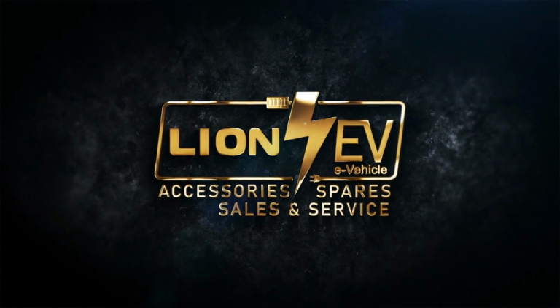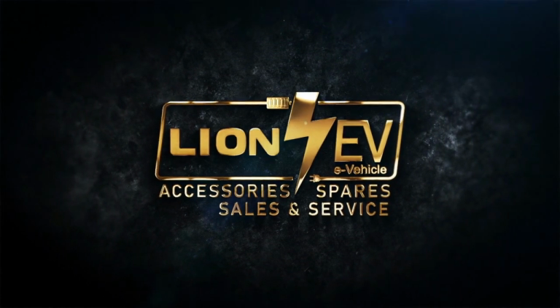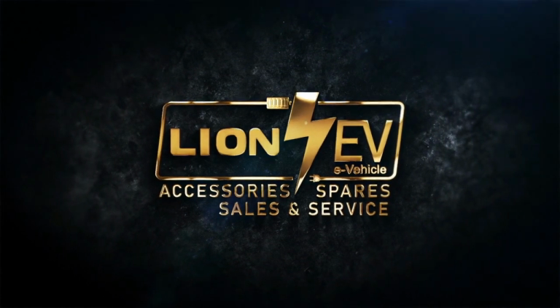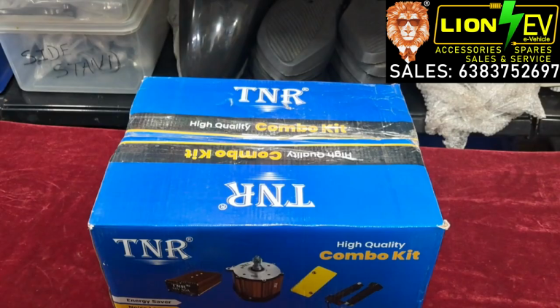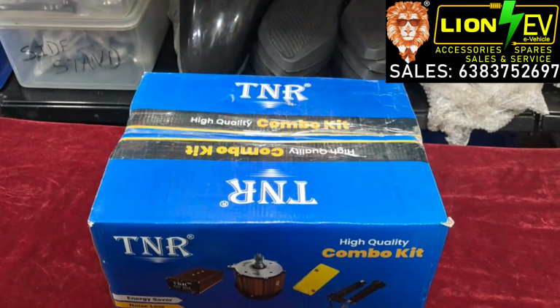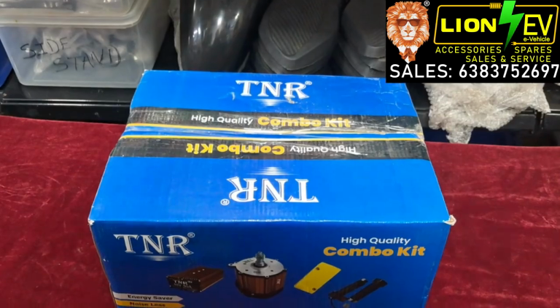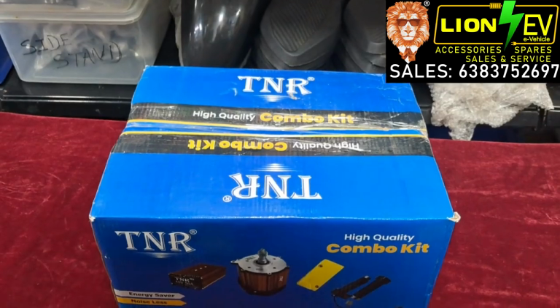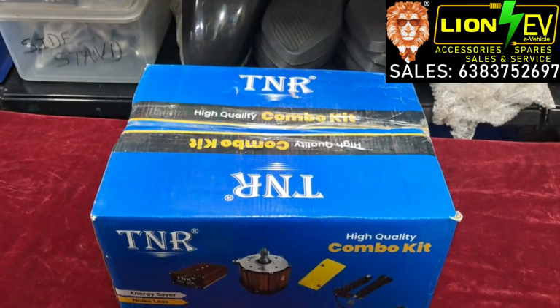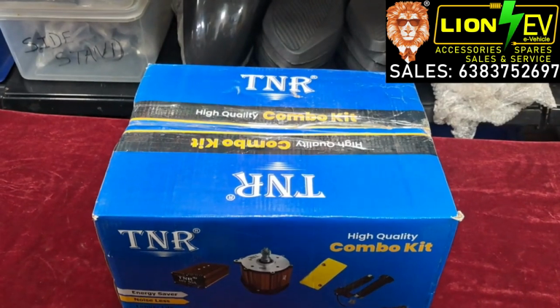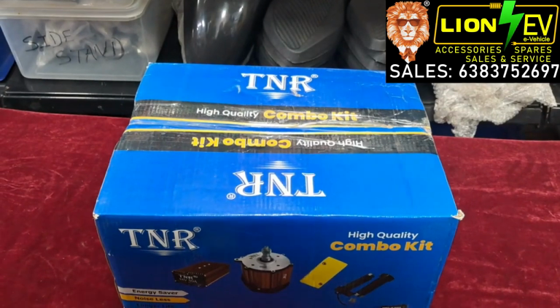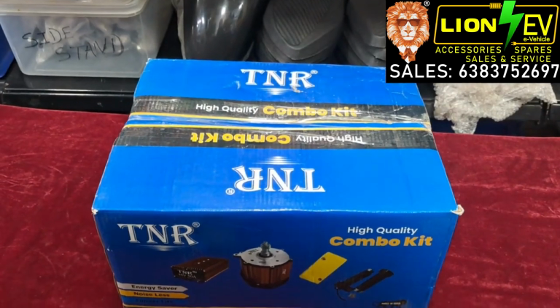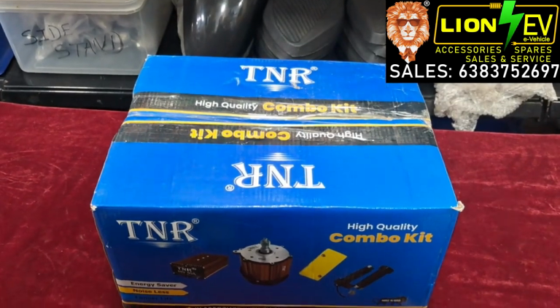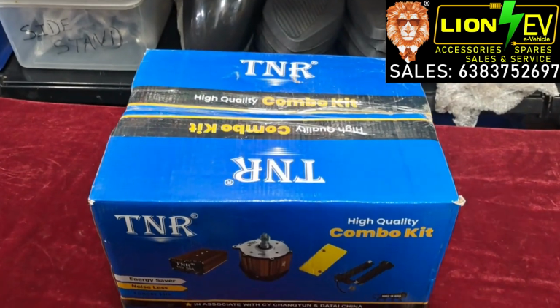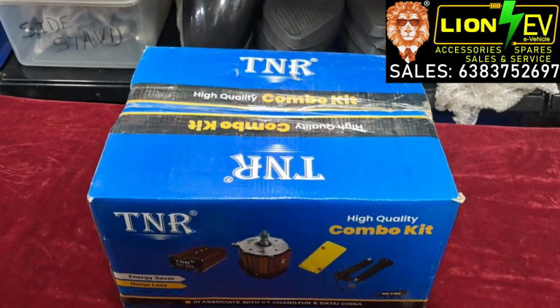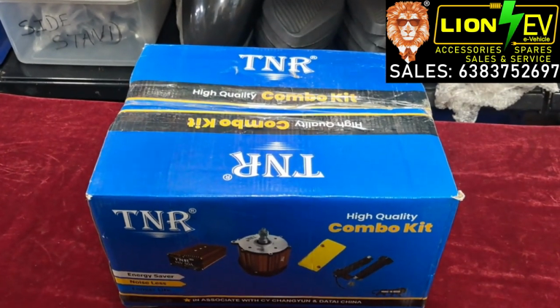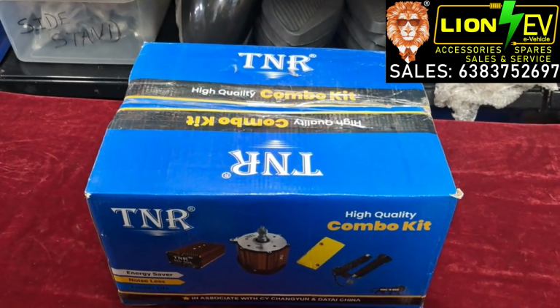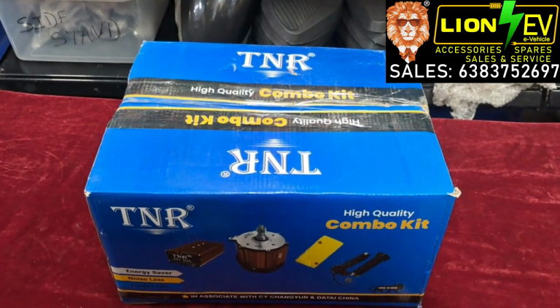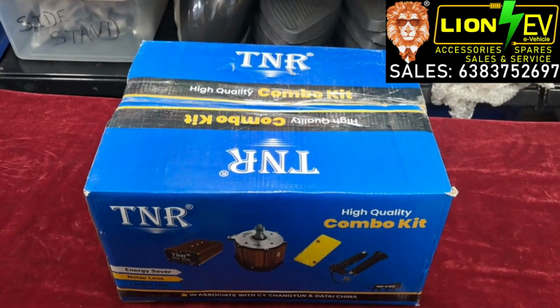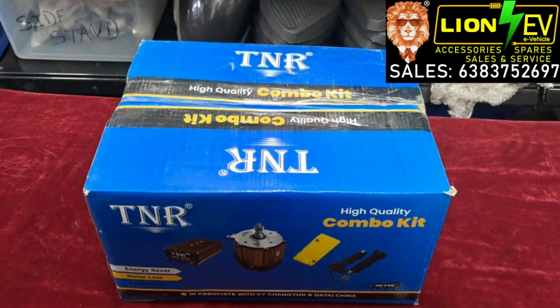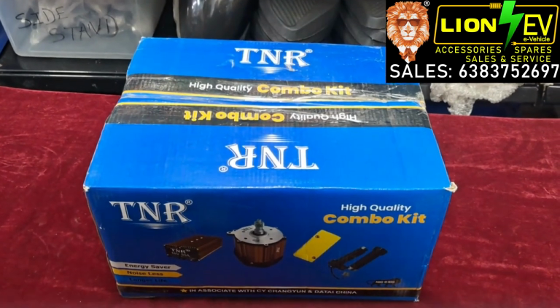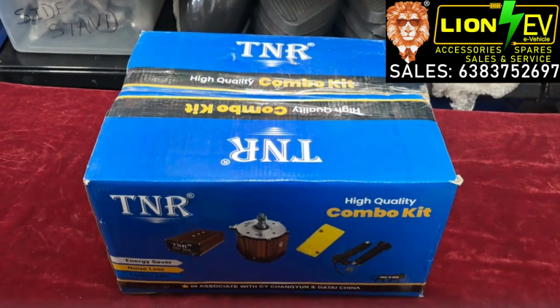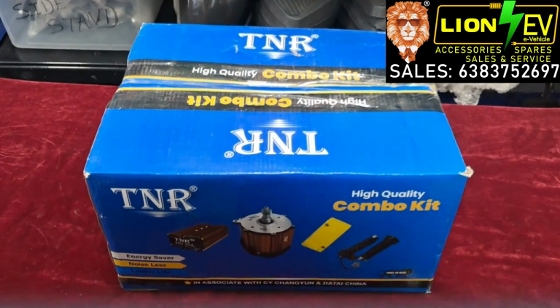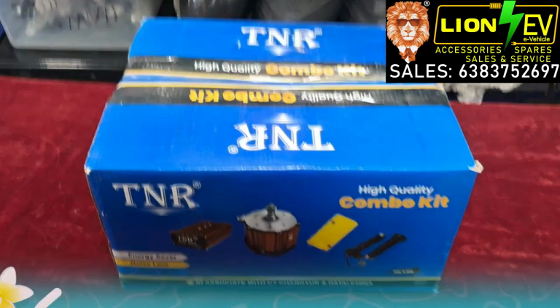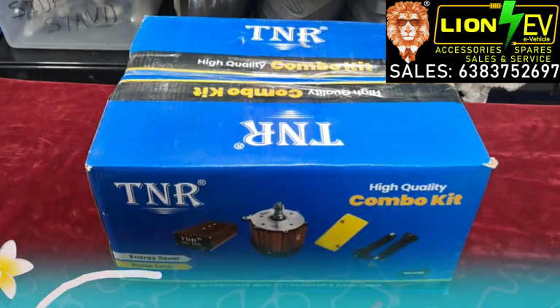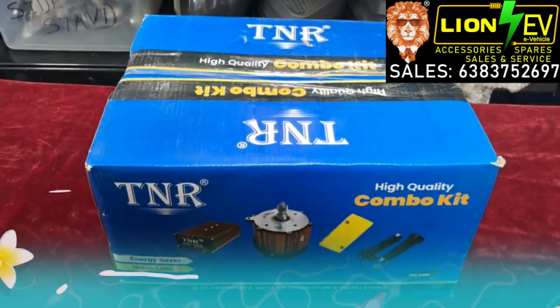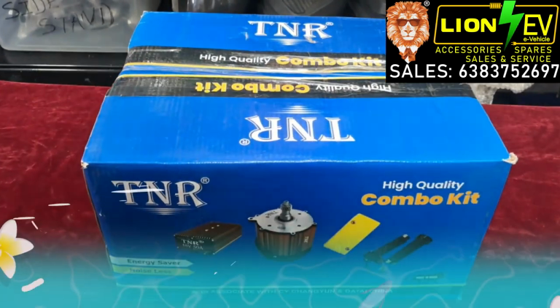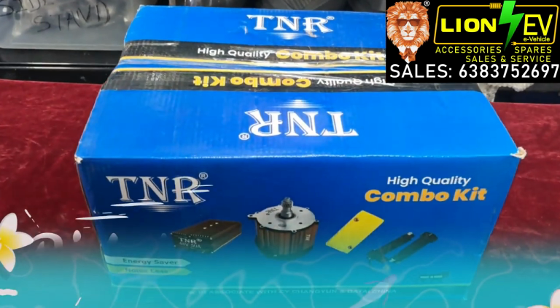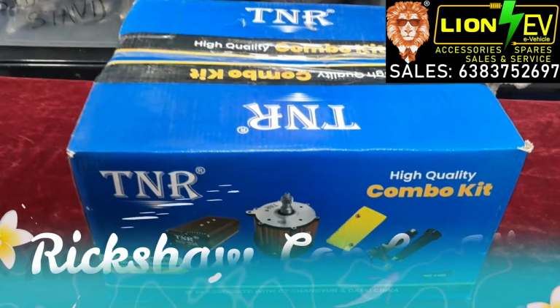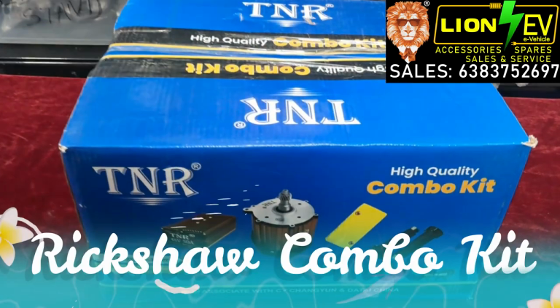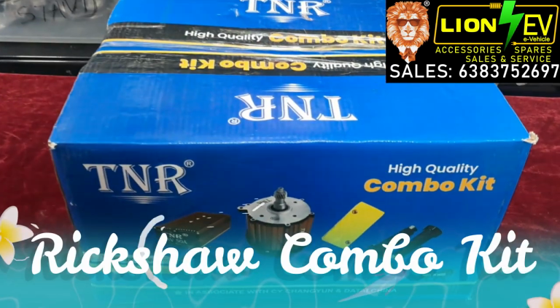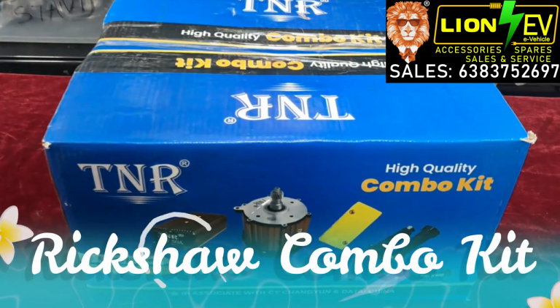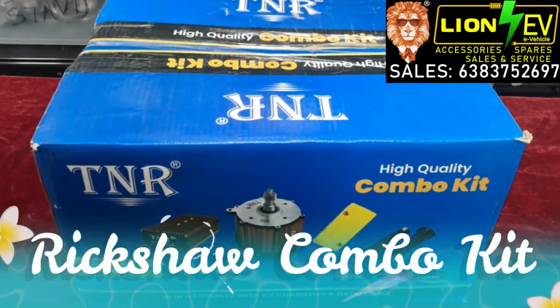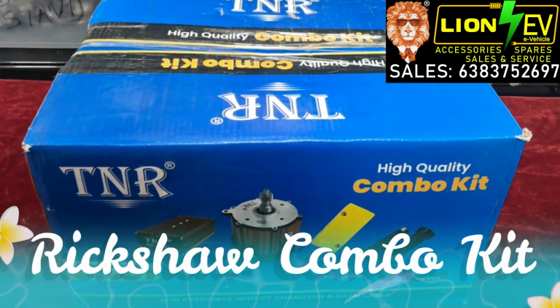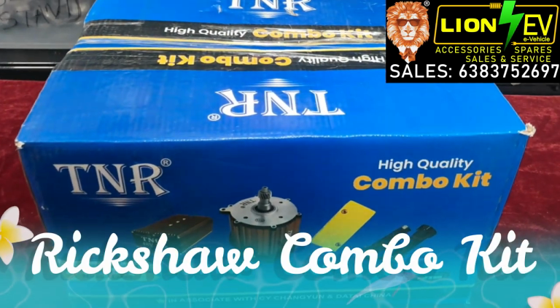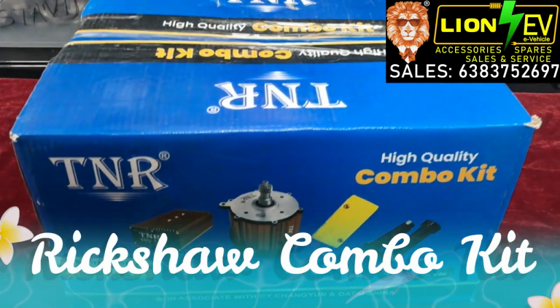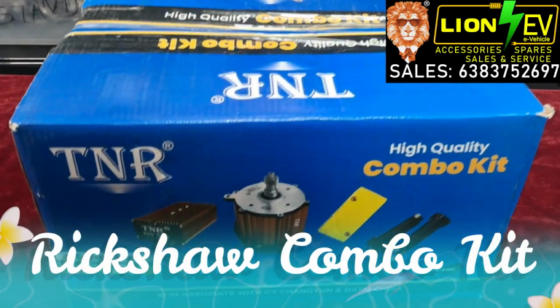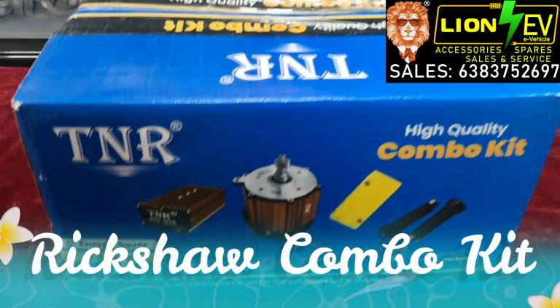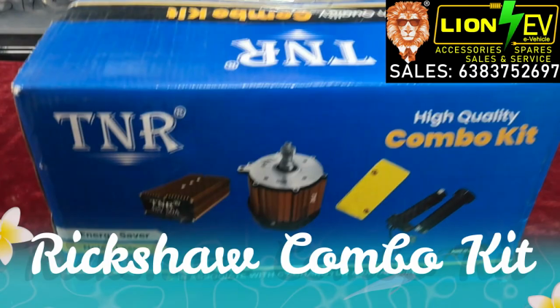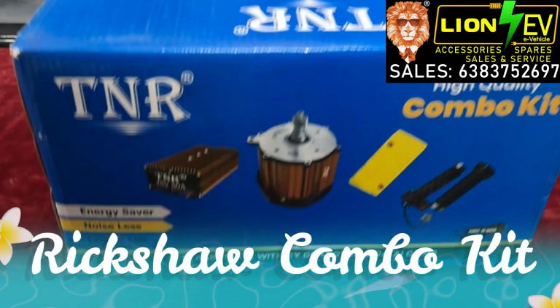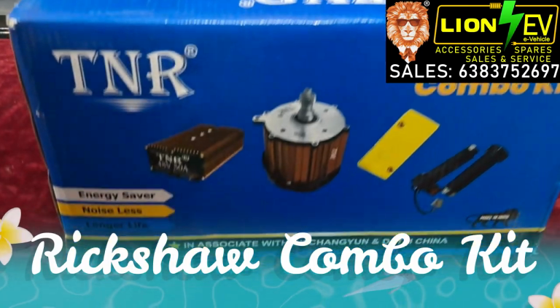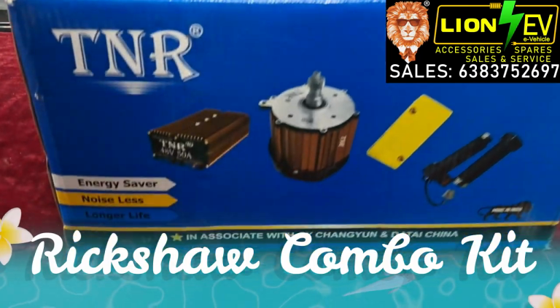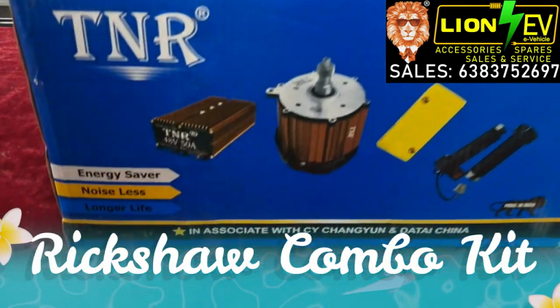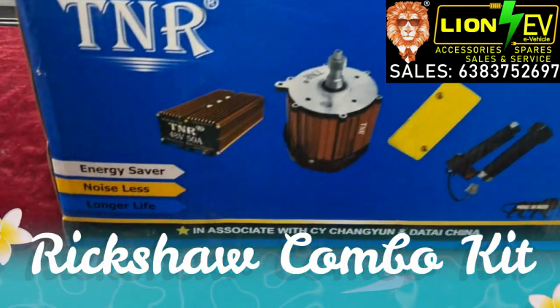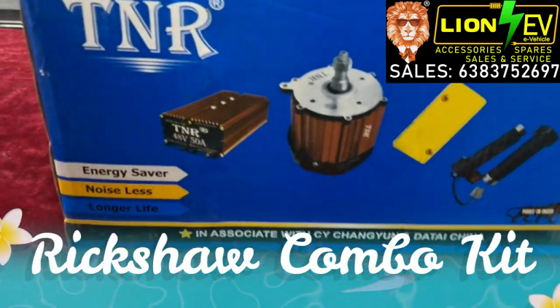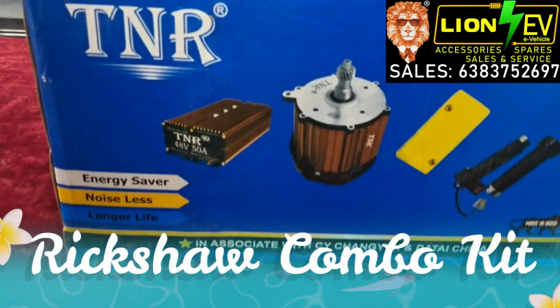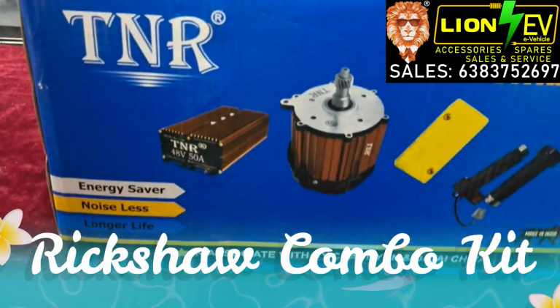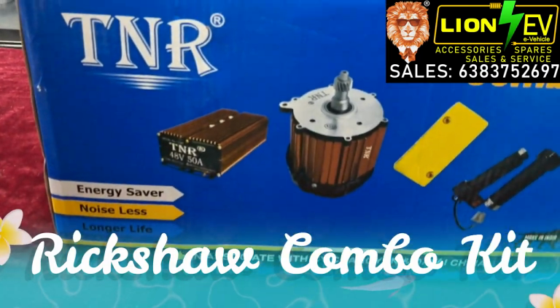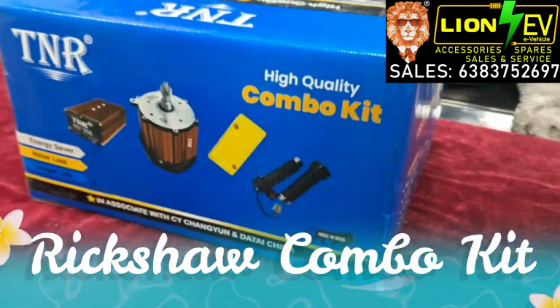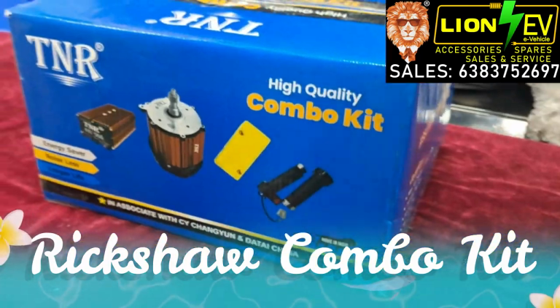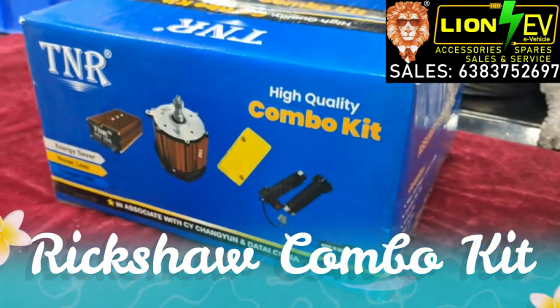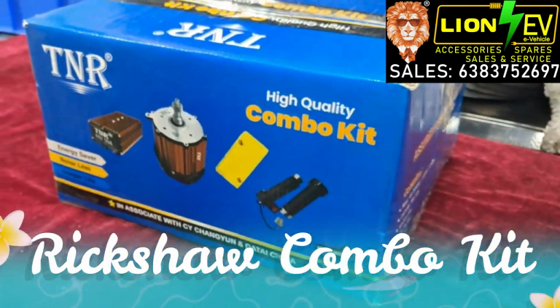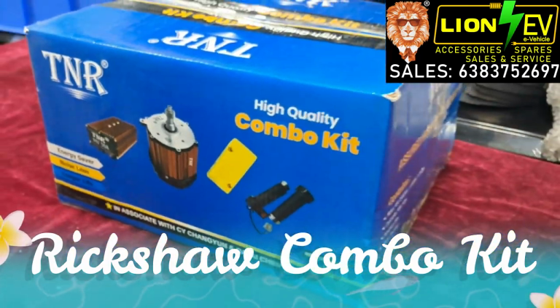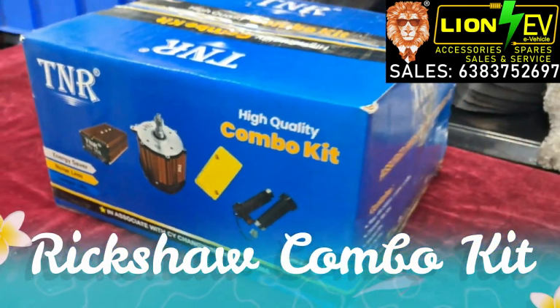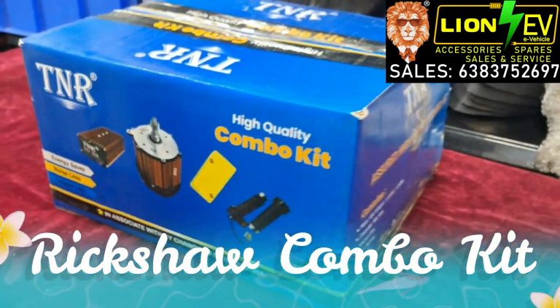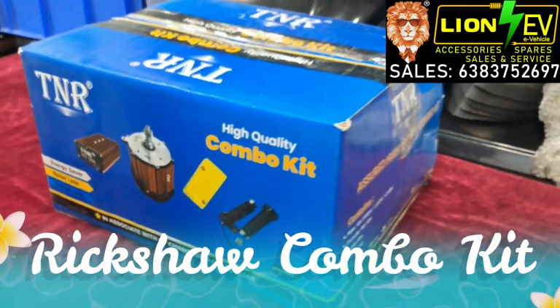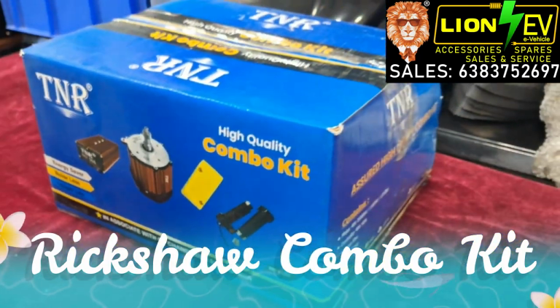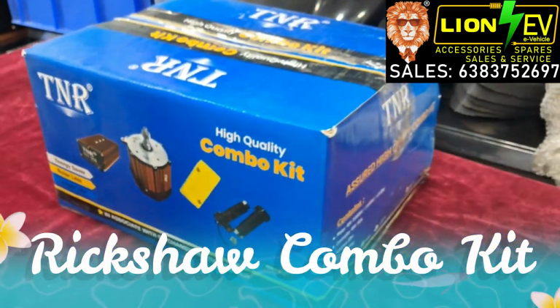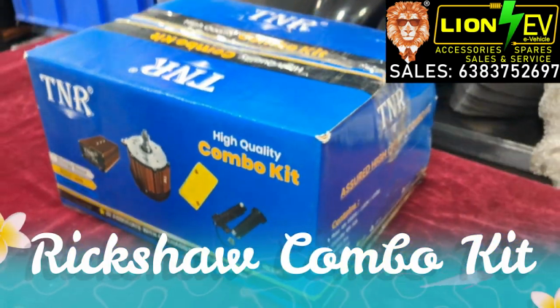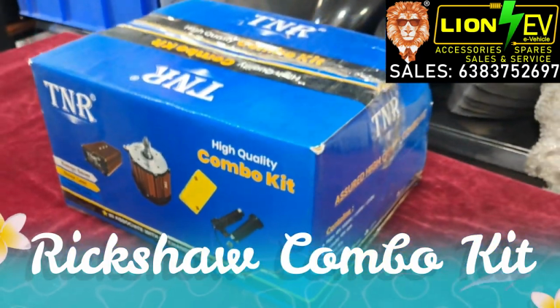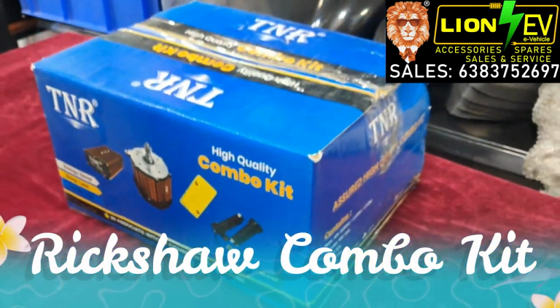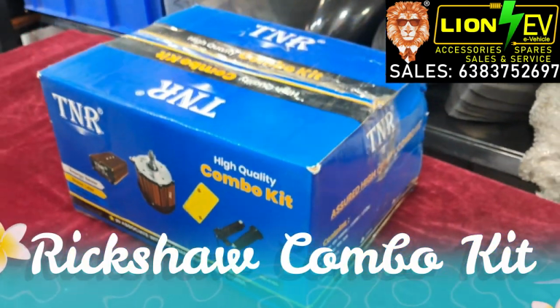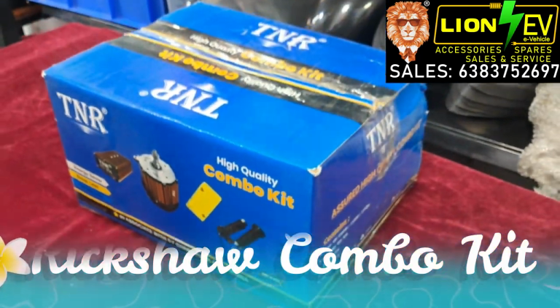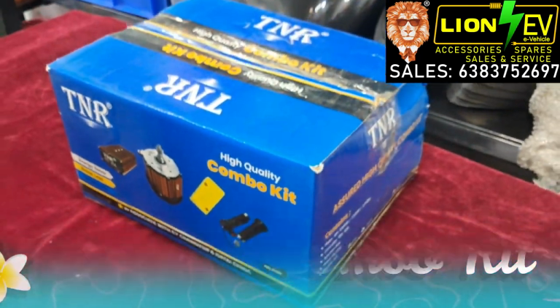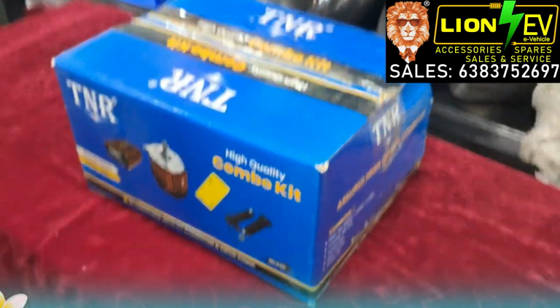Welcome to Line A.V. Now we will see the Riksa Combo Kit. Let's see what is in the kit.